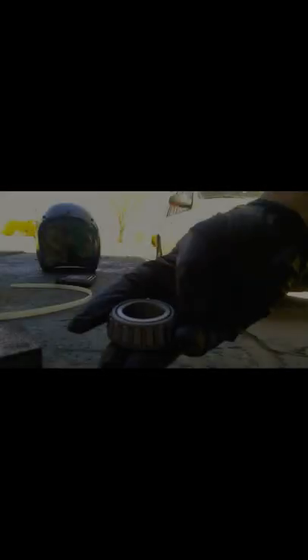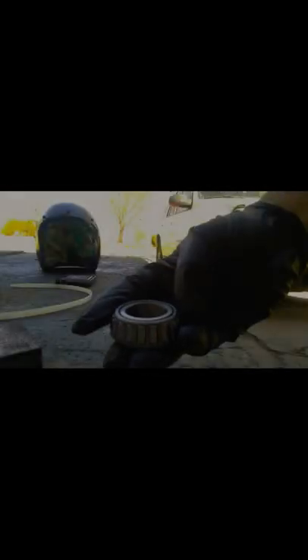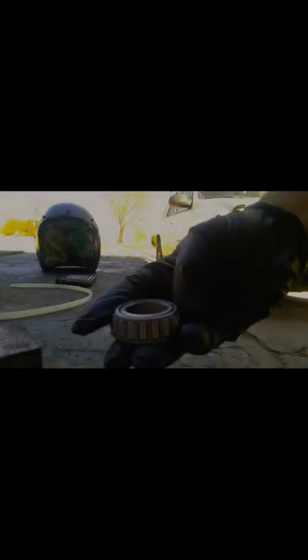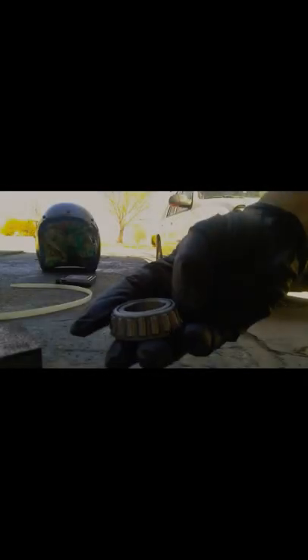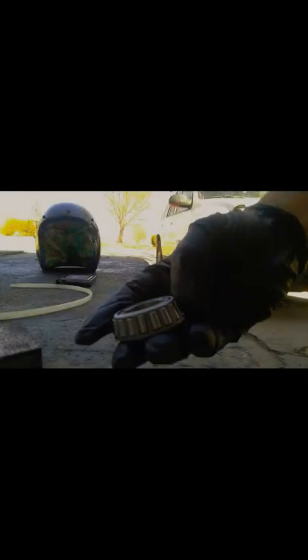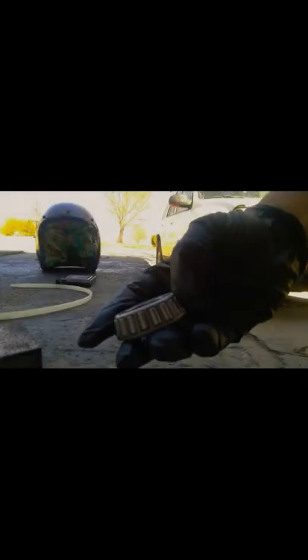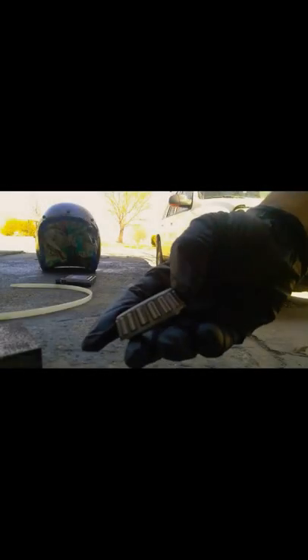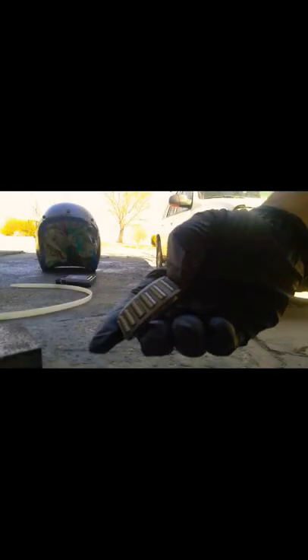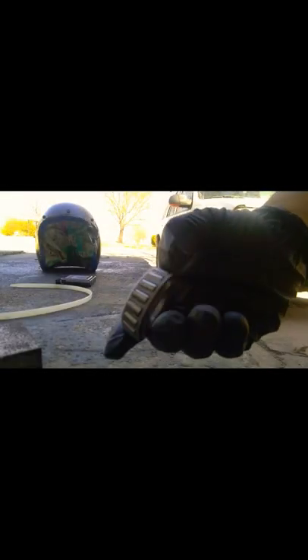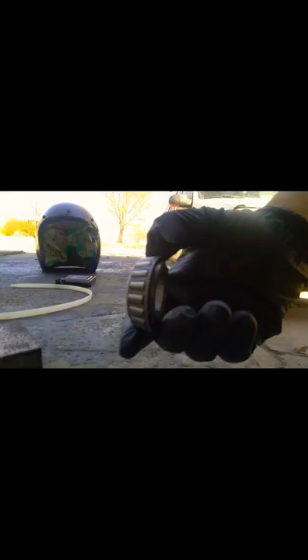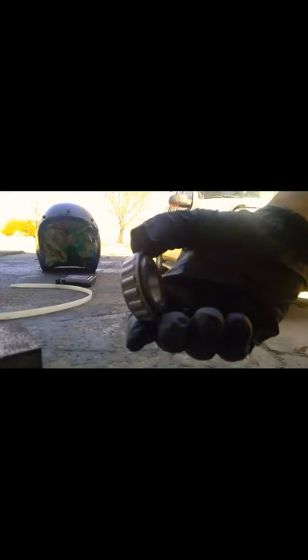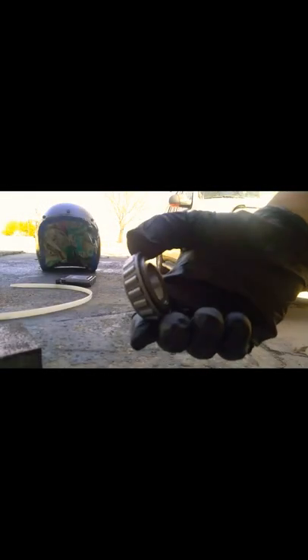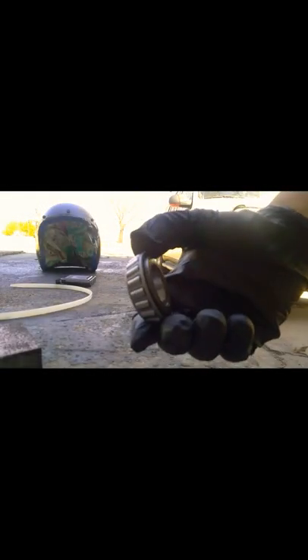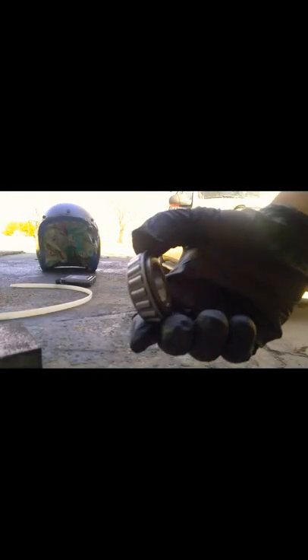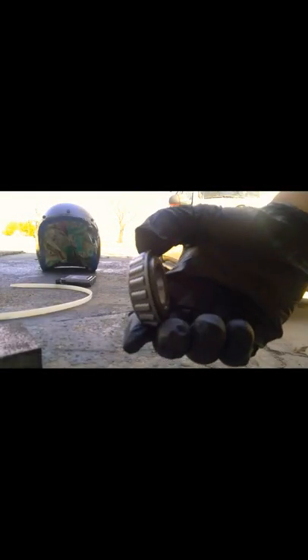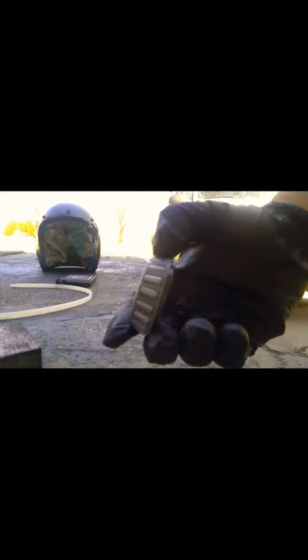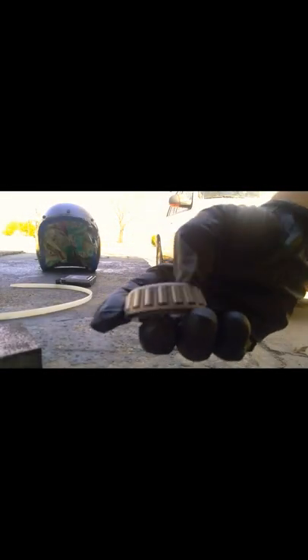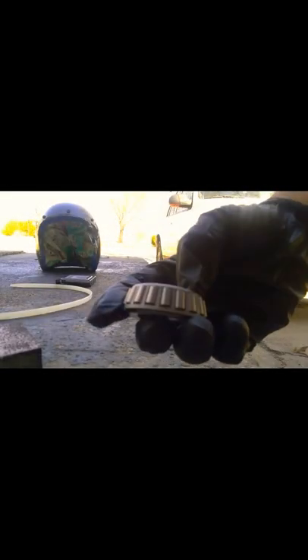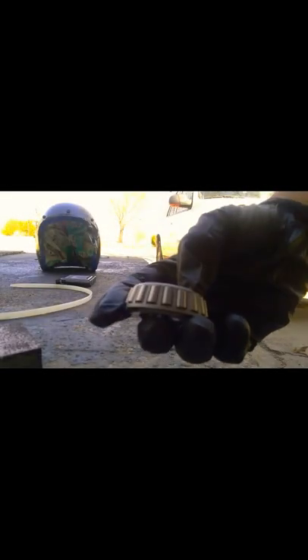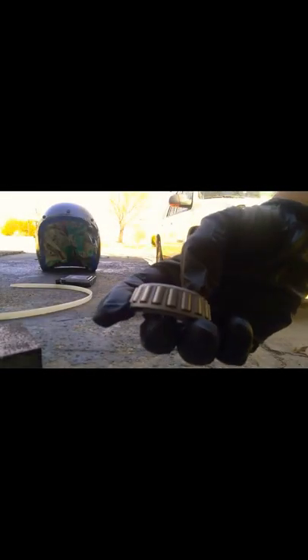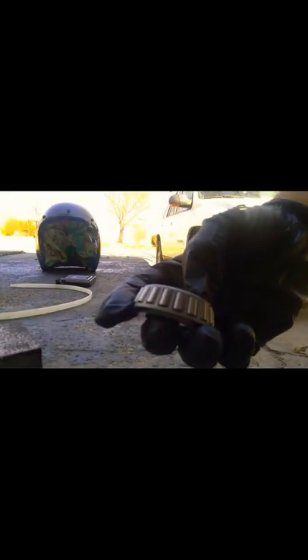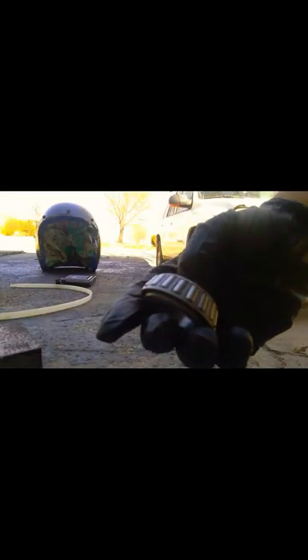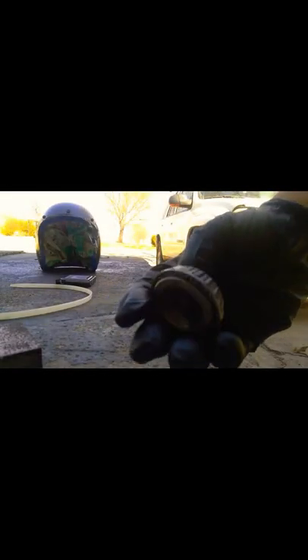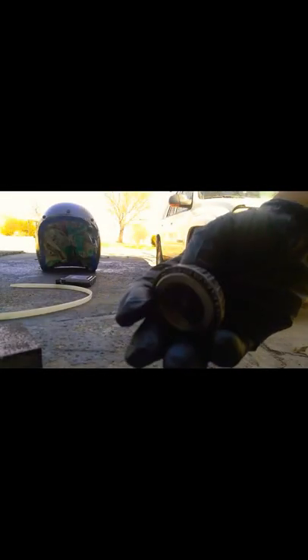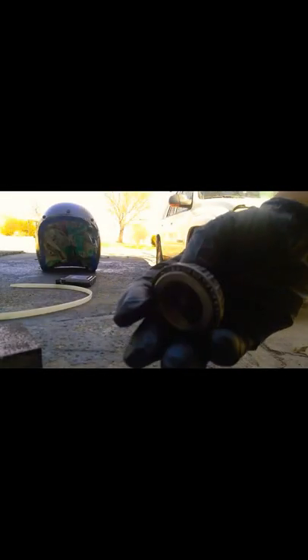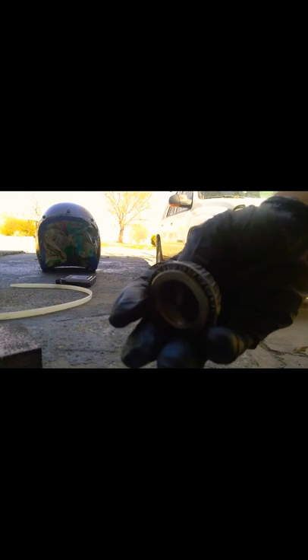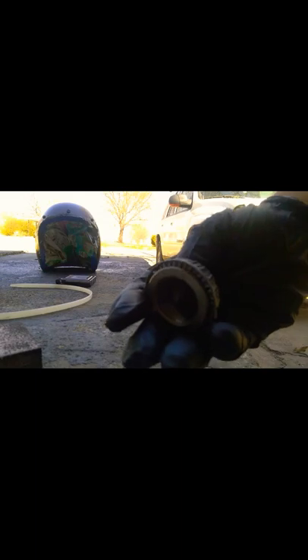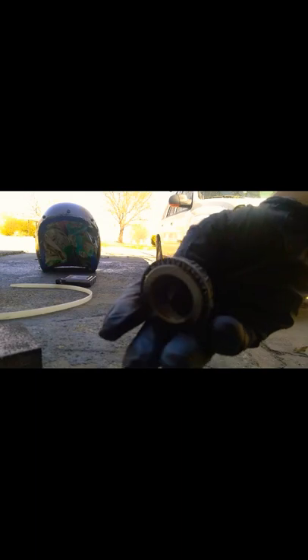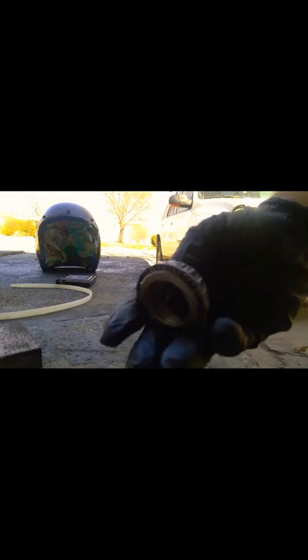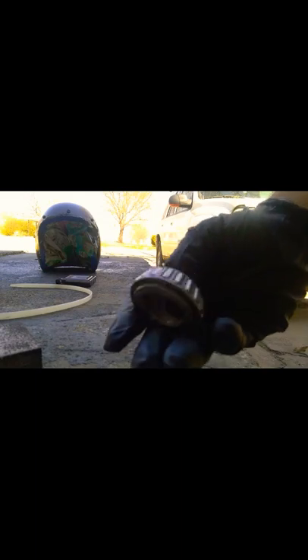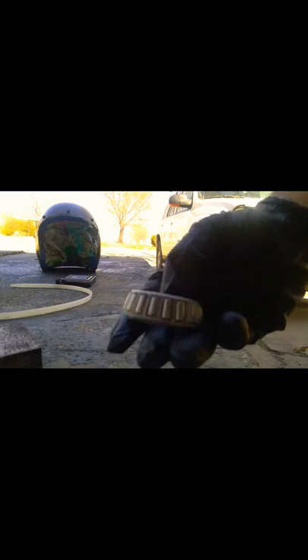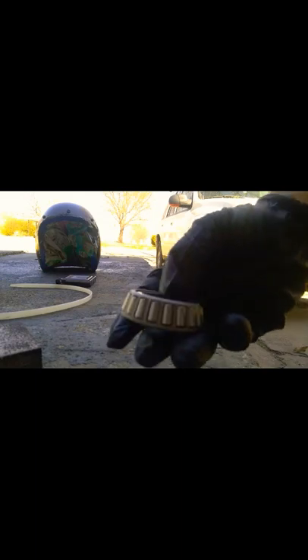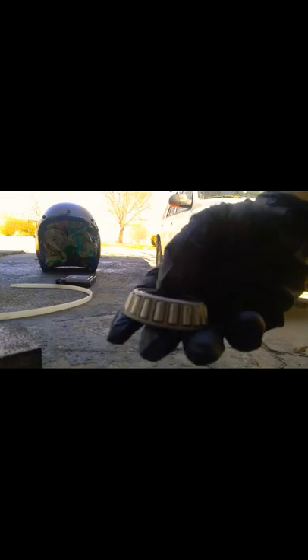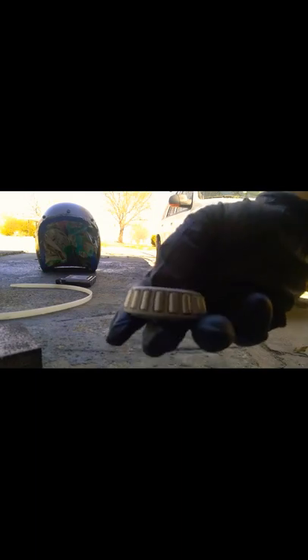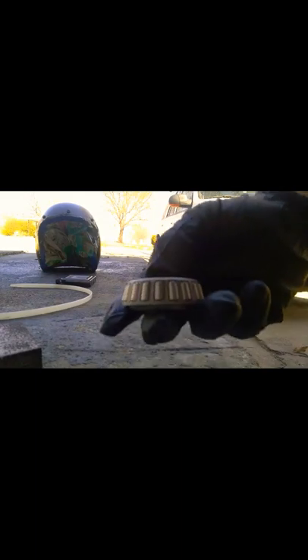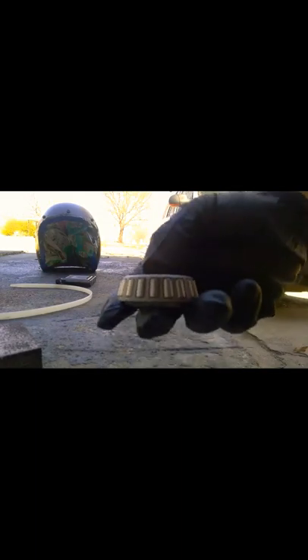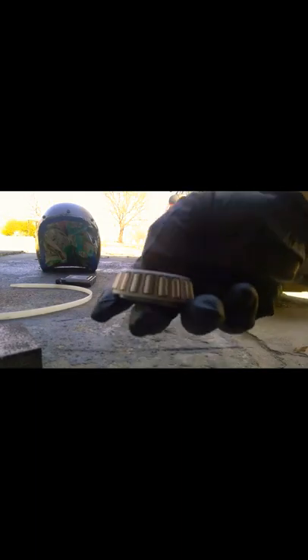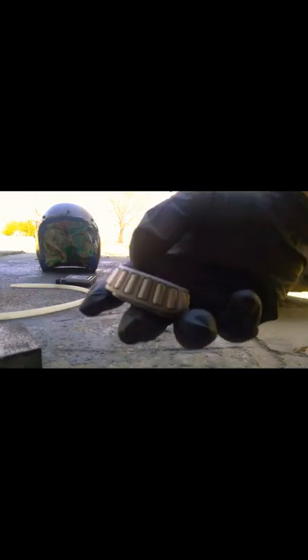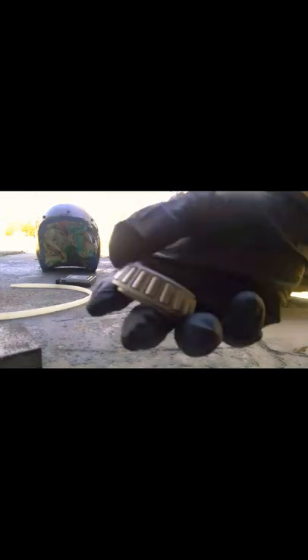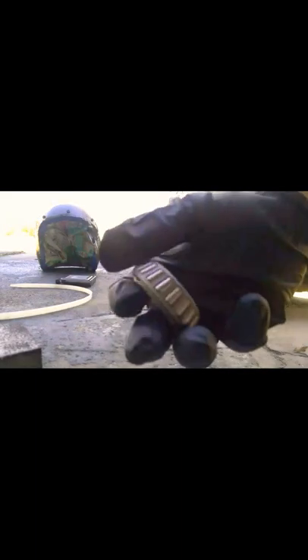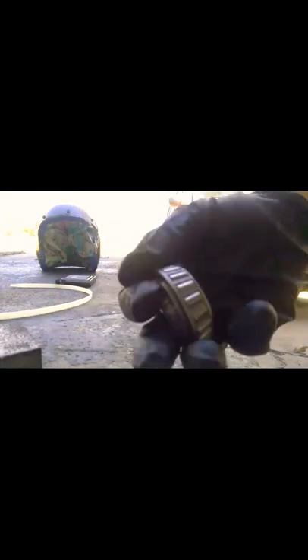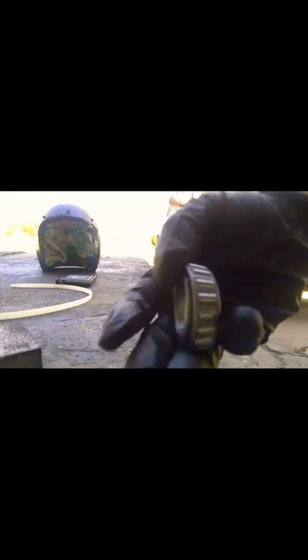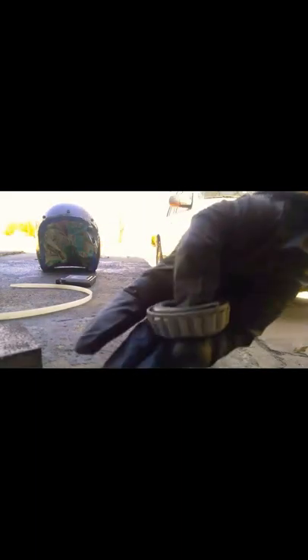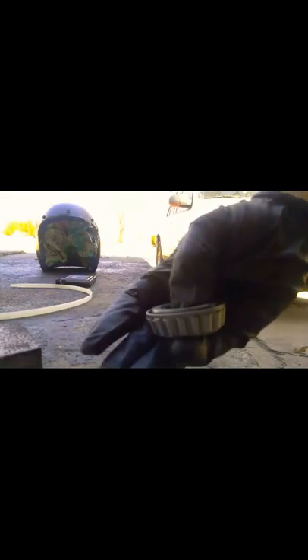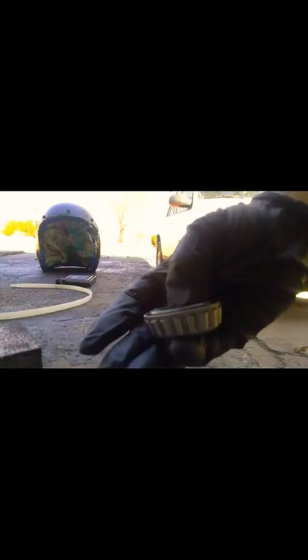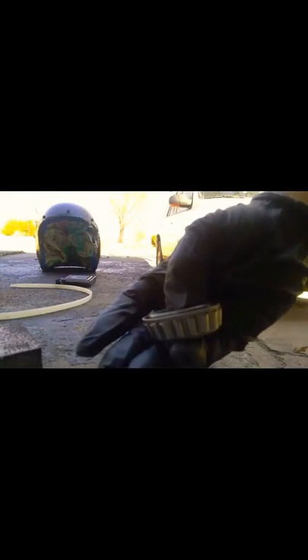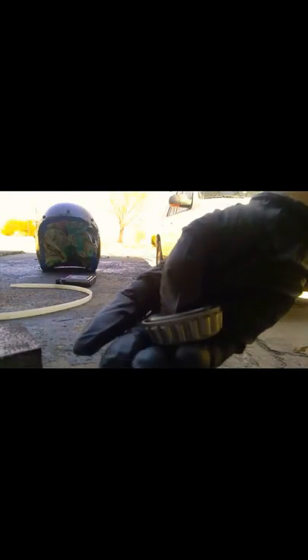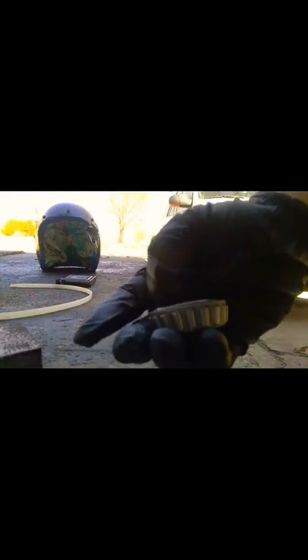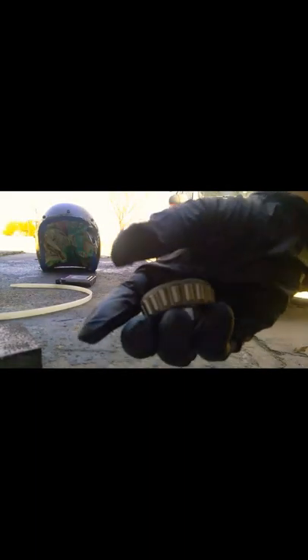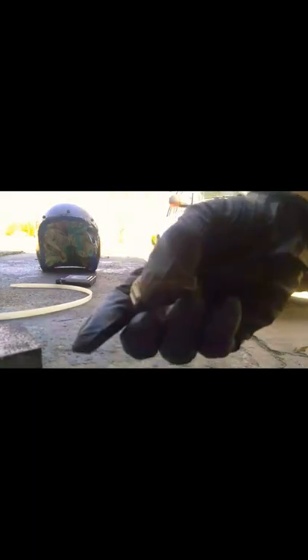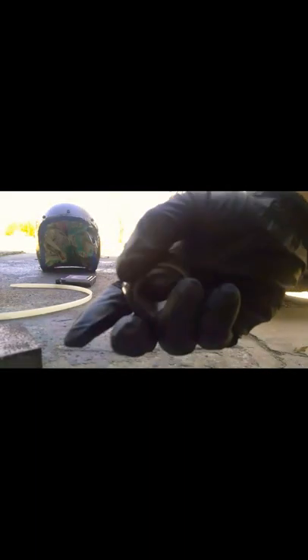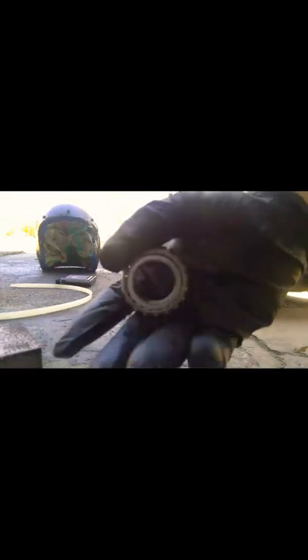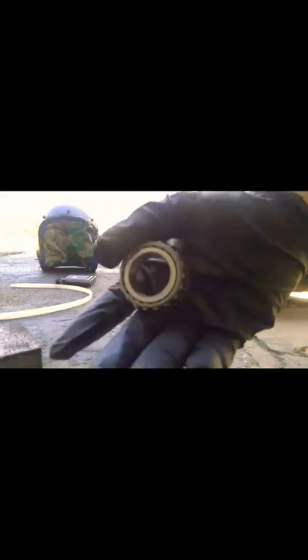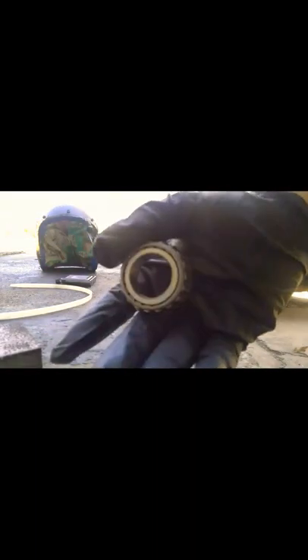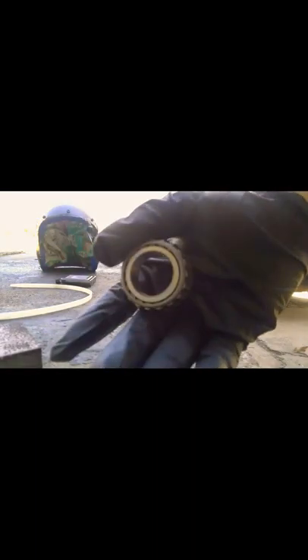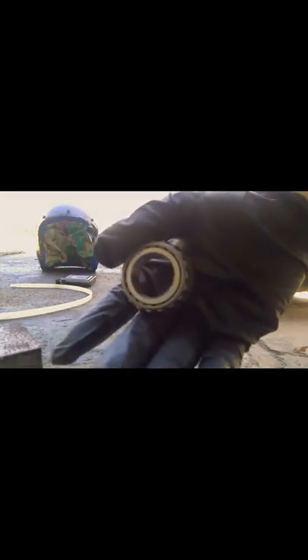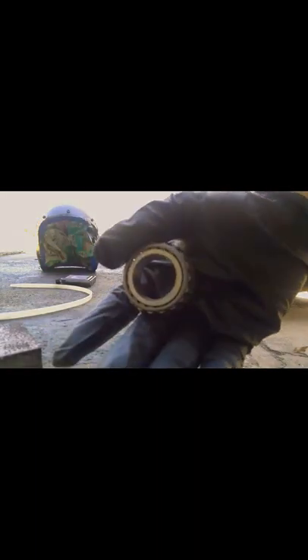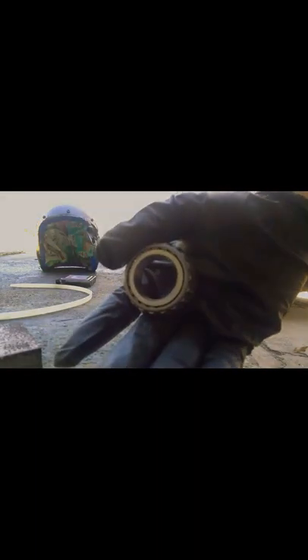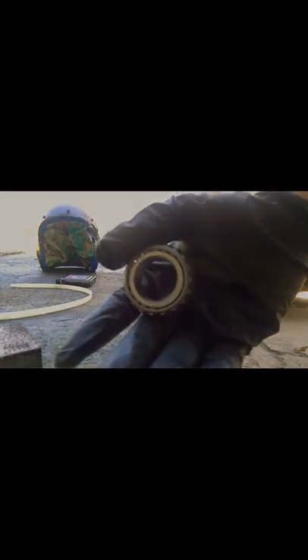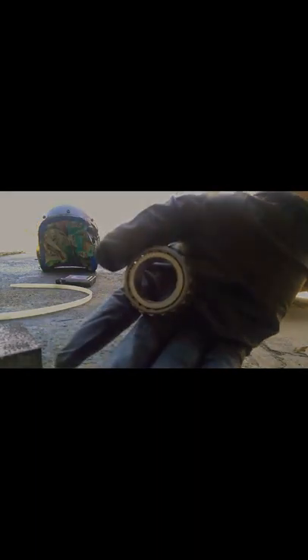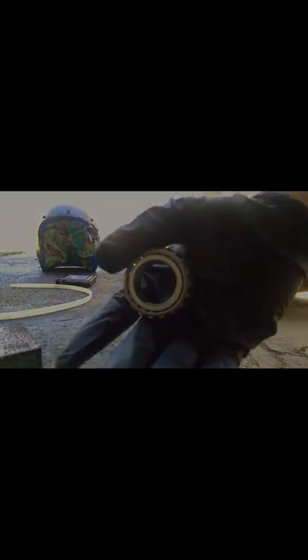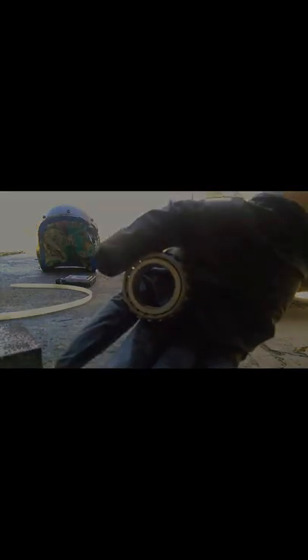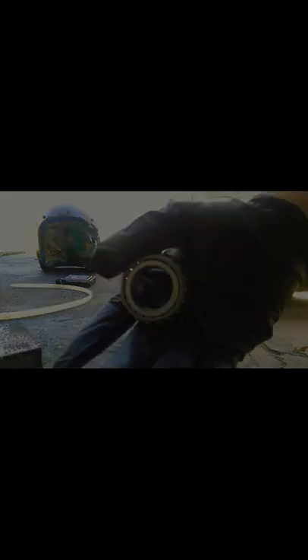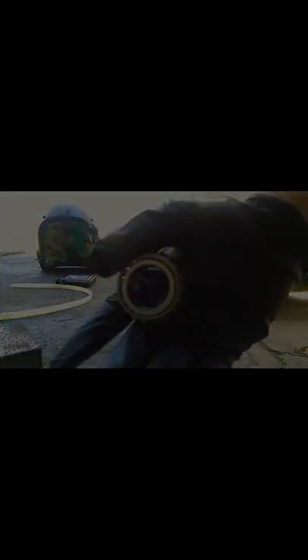First thing we're gonna do is go ahead and pack these new bearings with grease, so that should be fun — and should be messy.